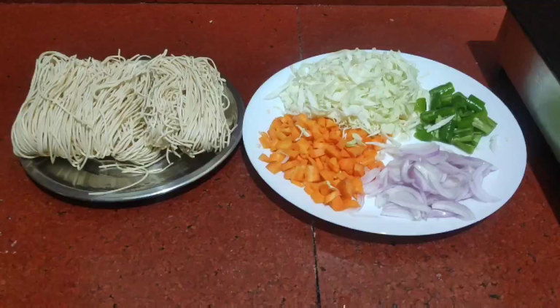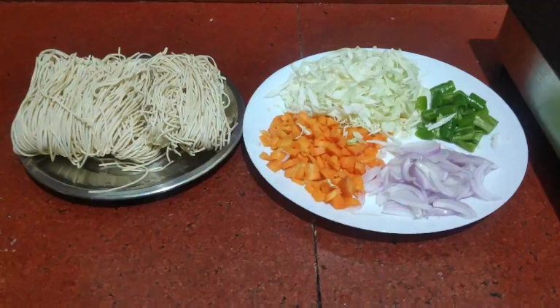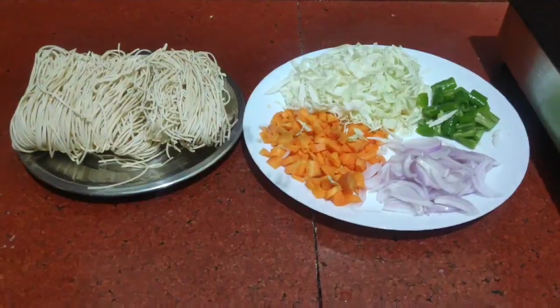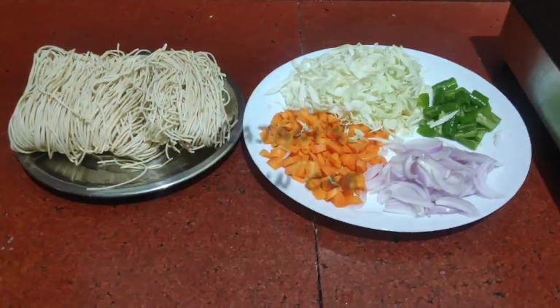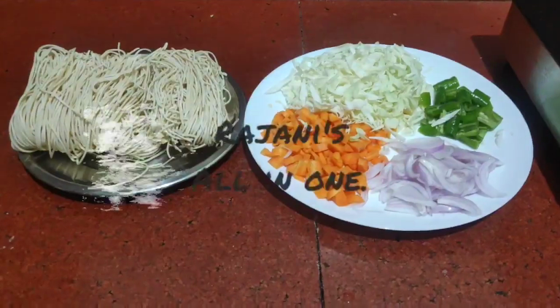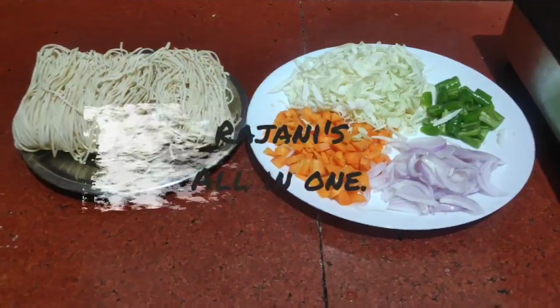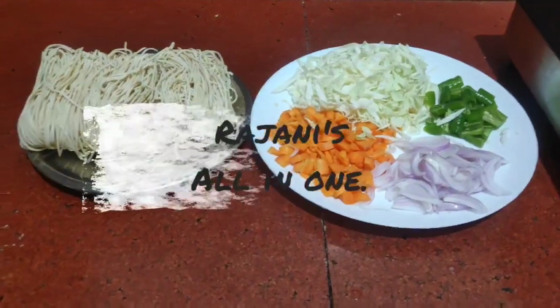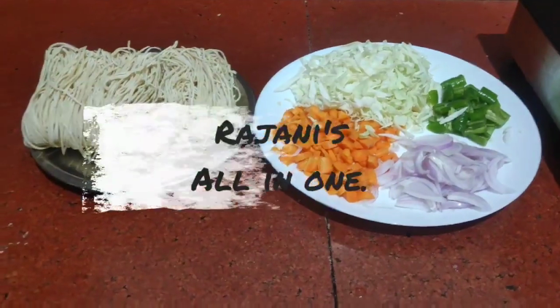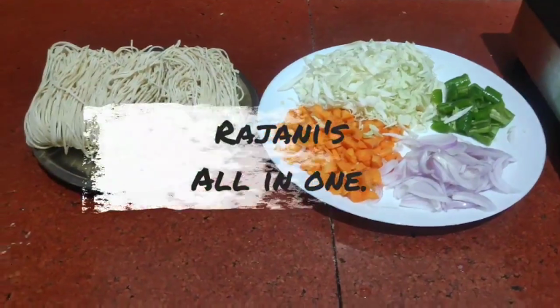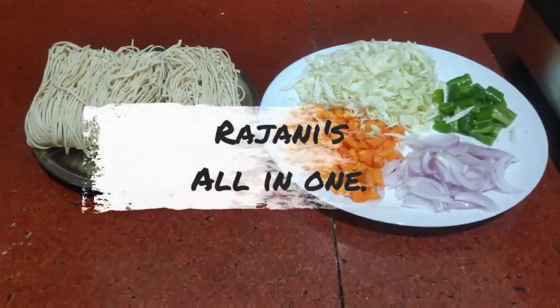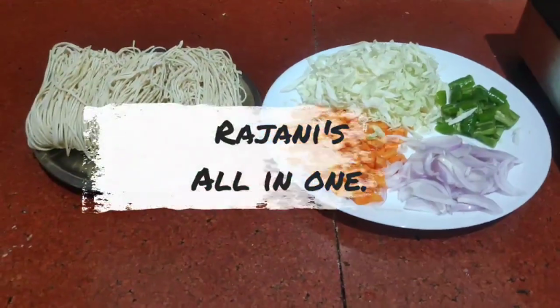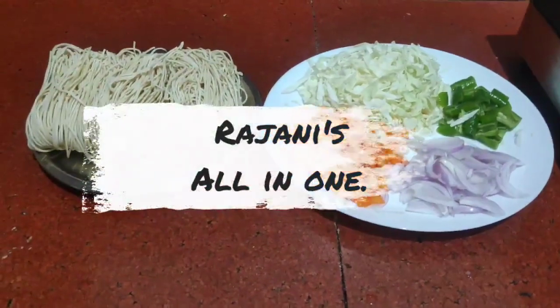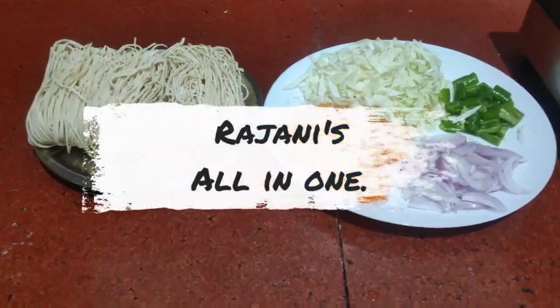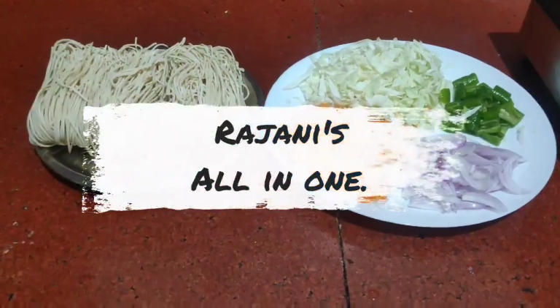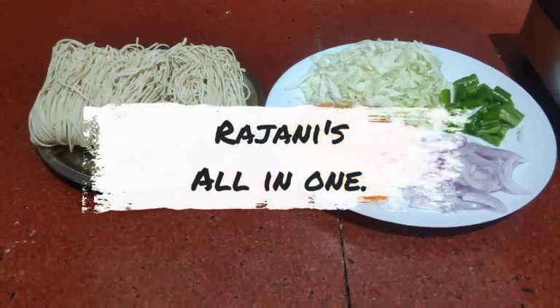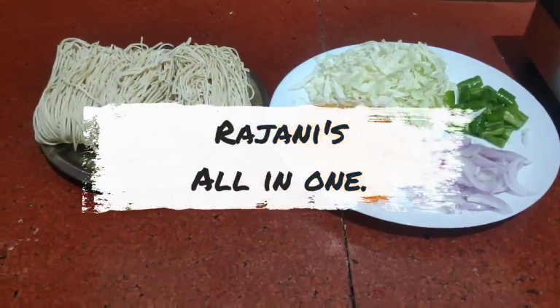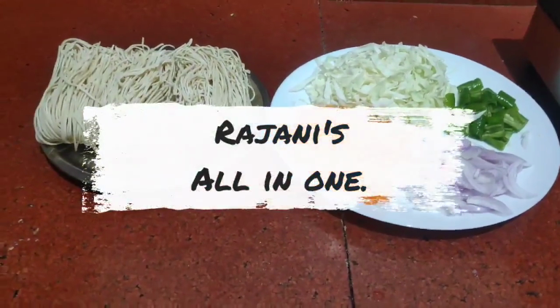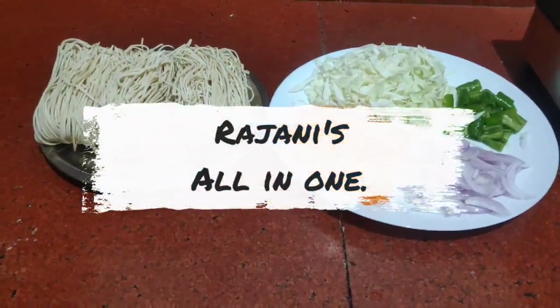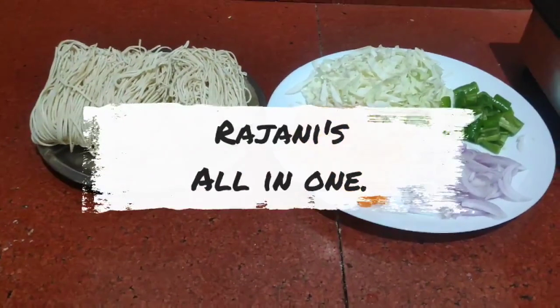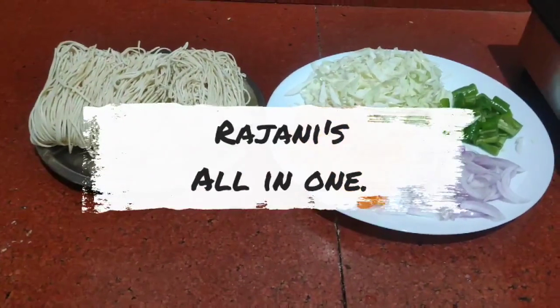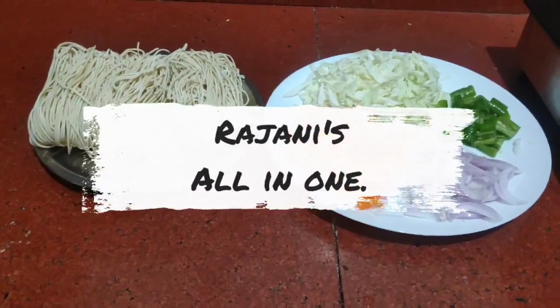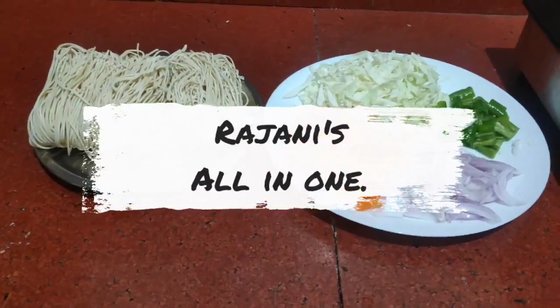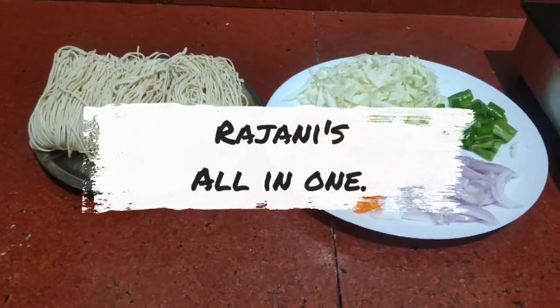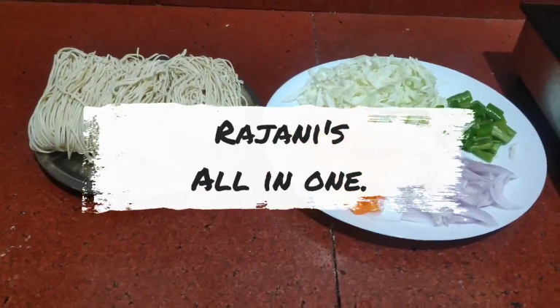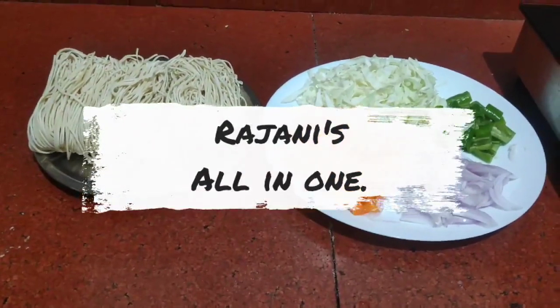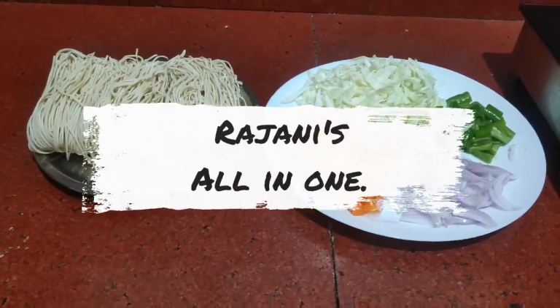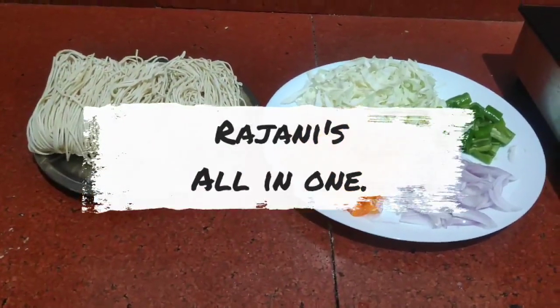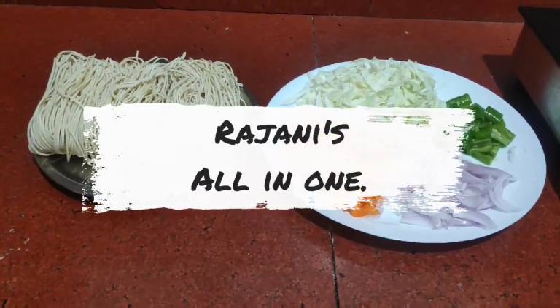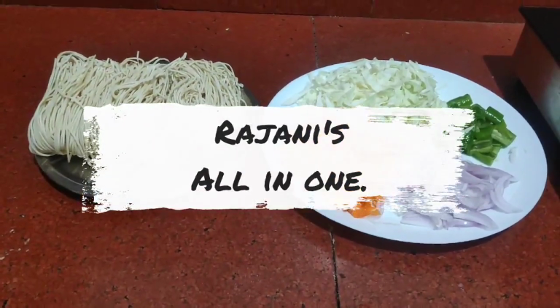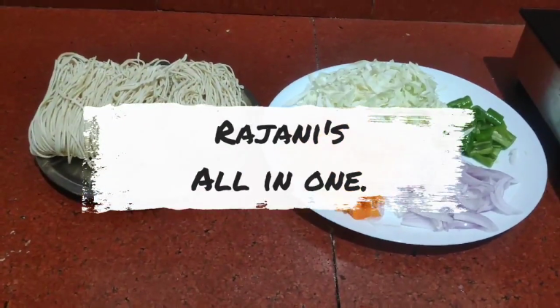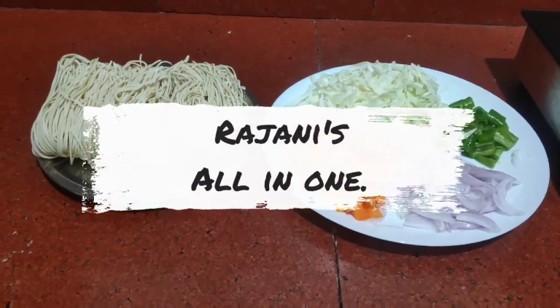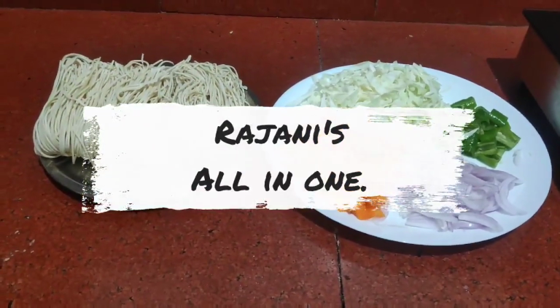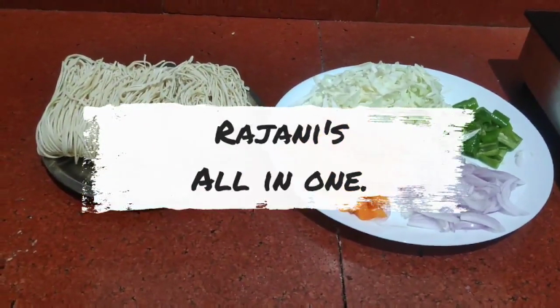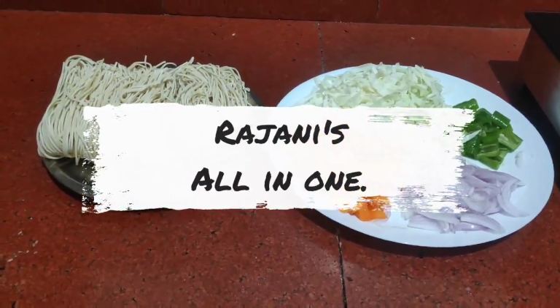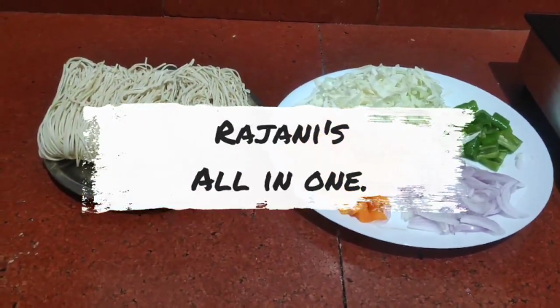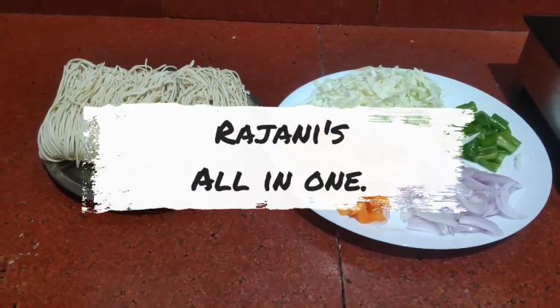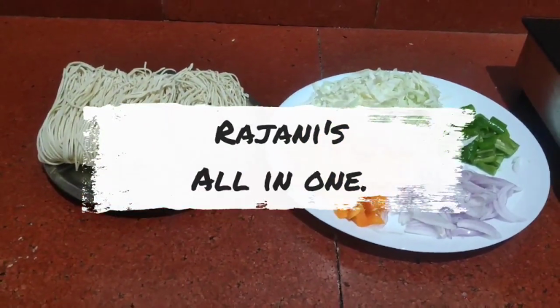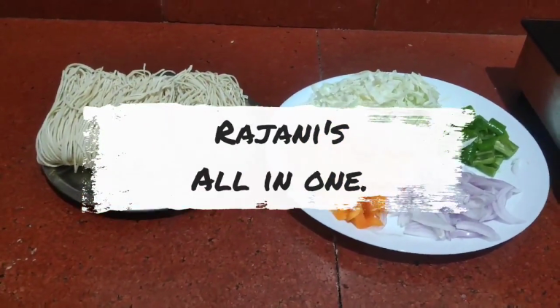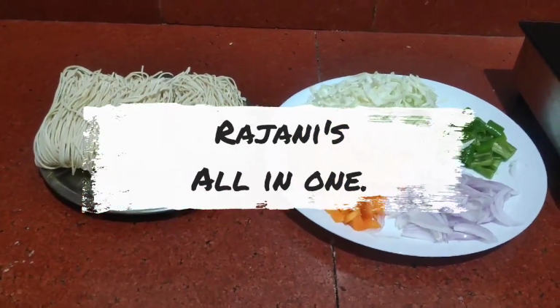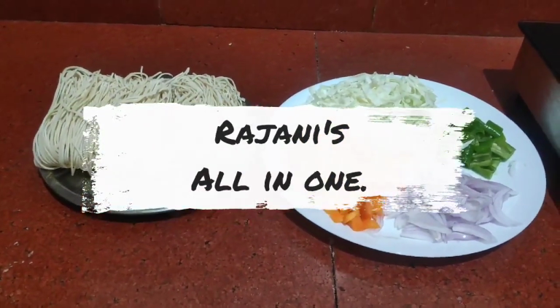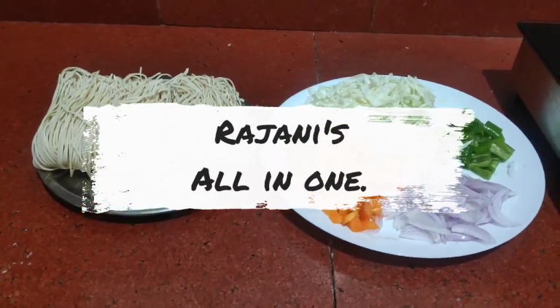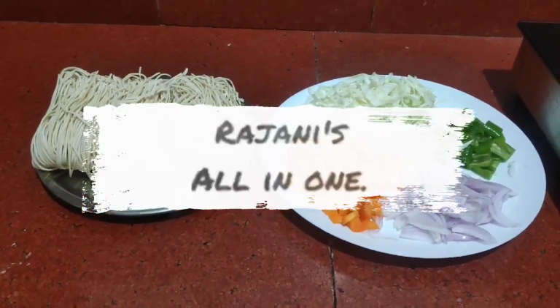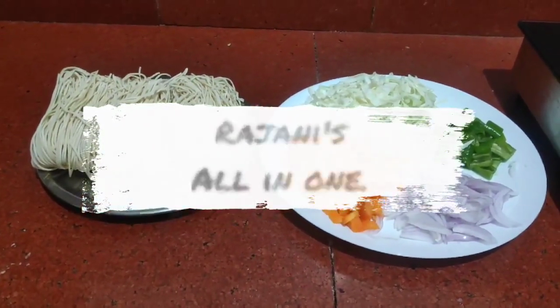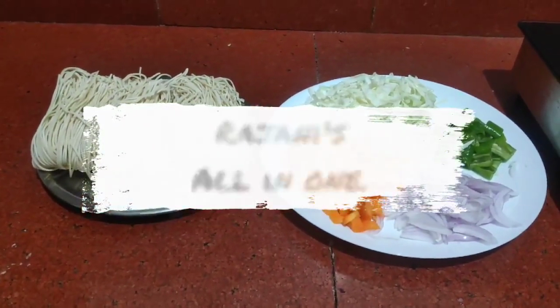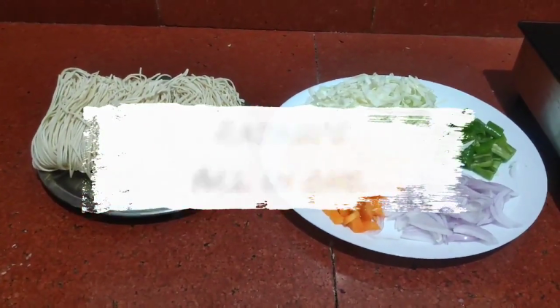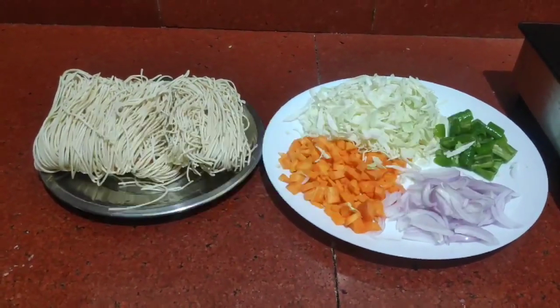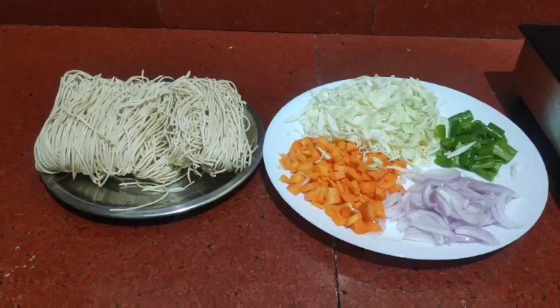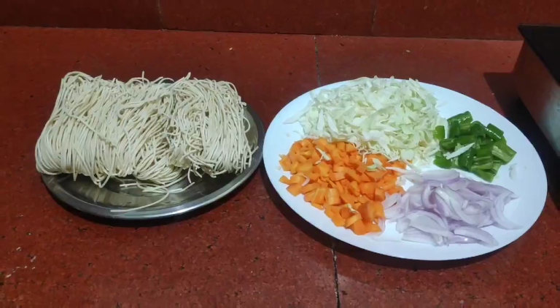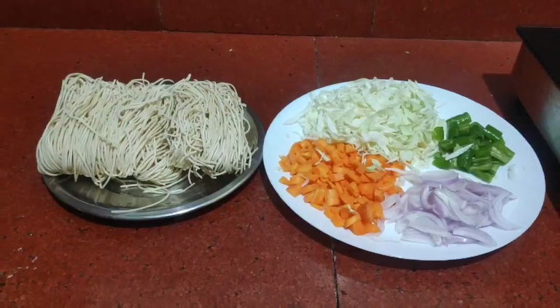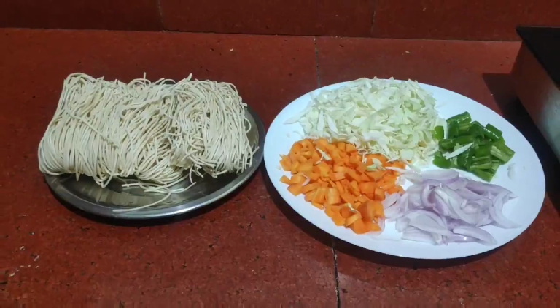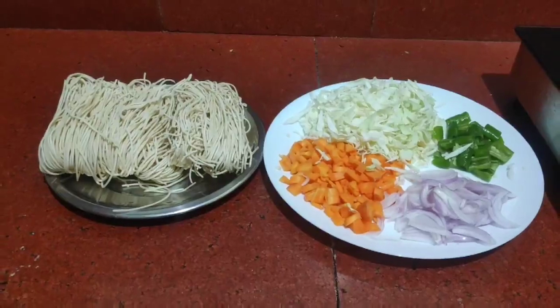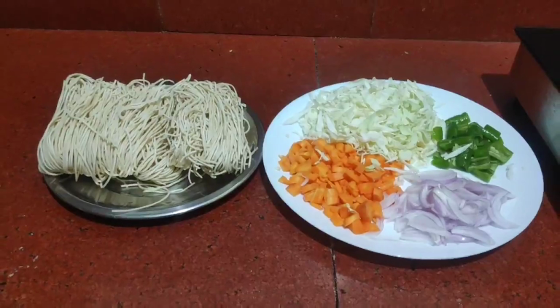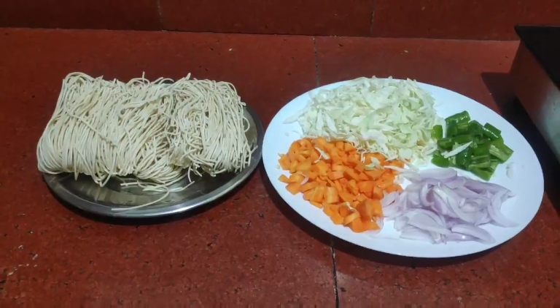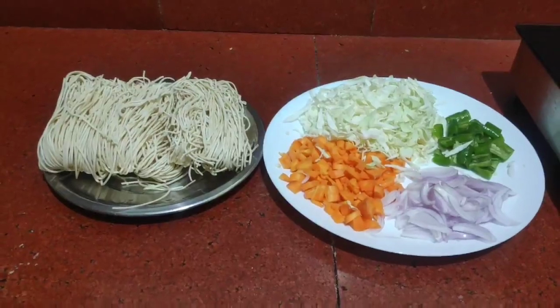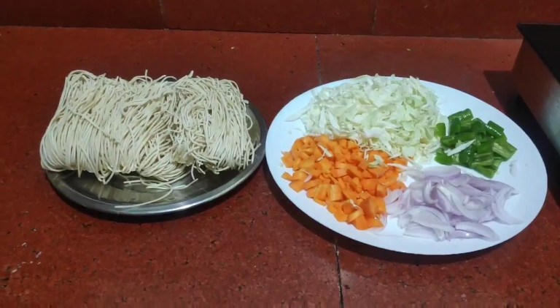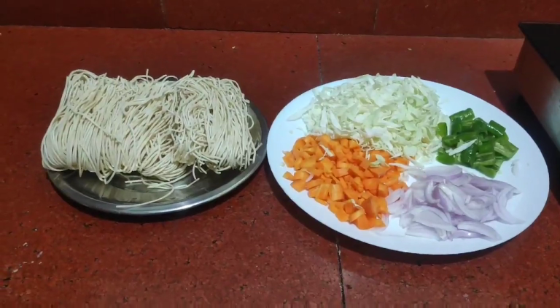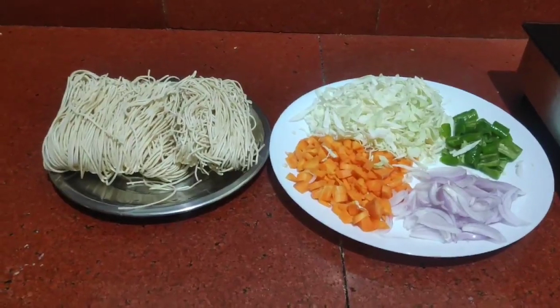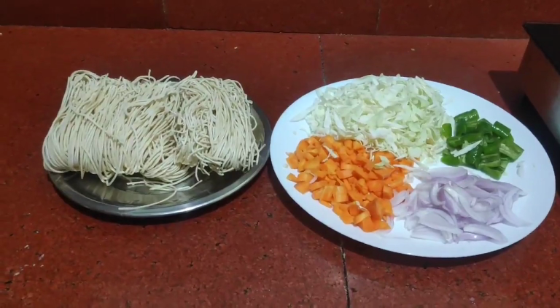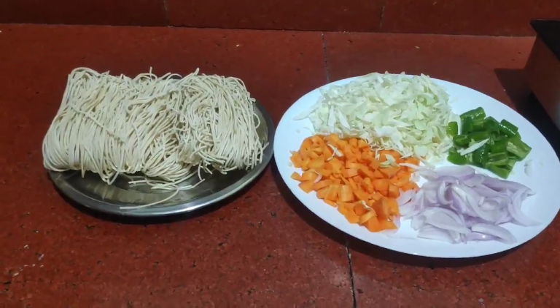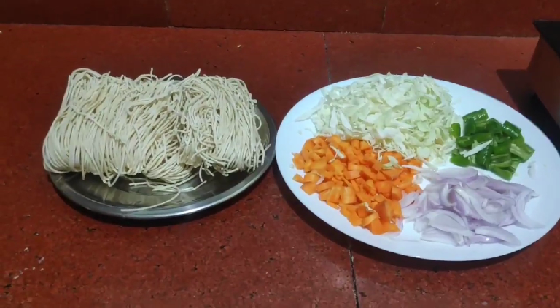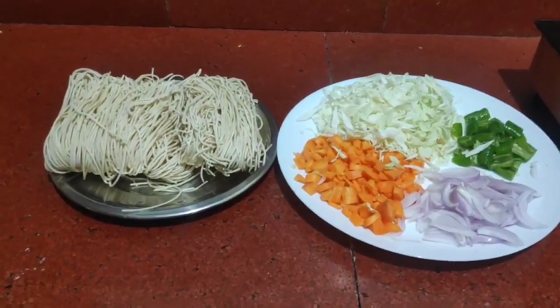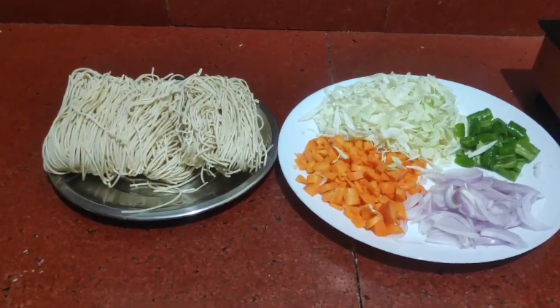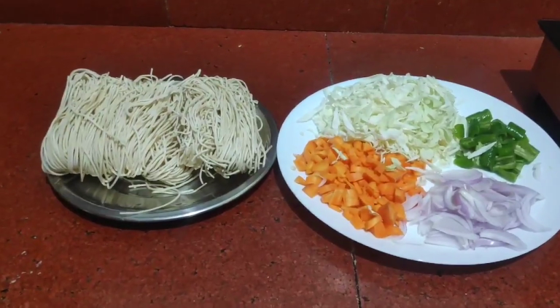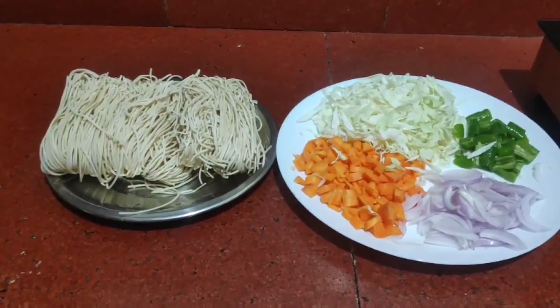Hello friends, this is Rajani Shalindavan. You are welcome to Rajani Jai Kumar. We will prepare the recipe for this day.